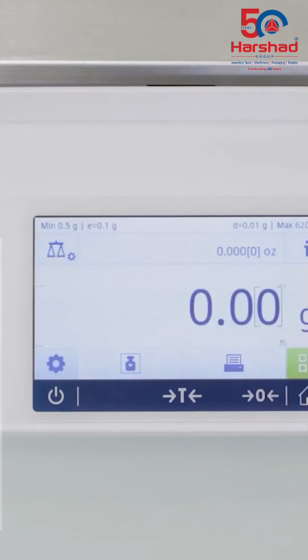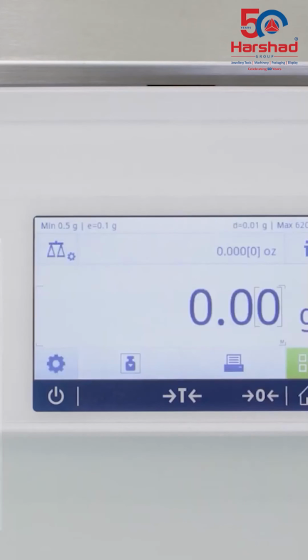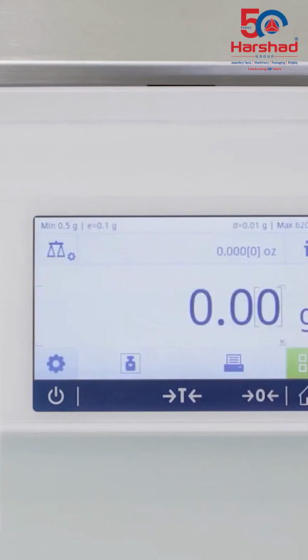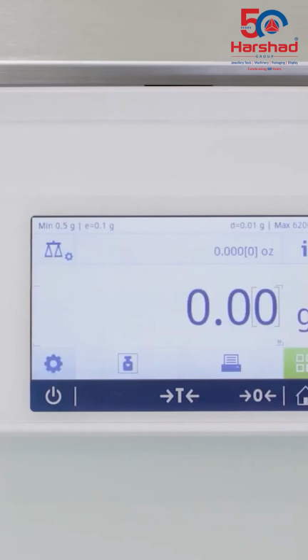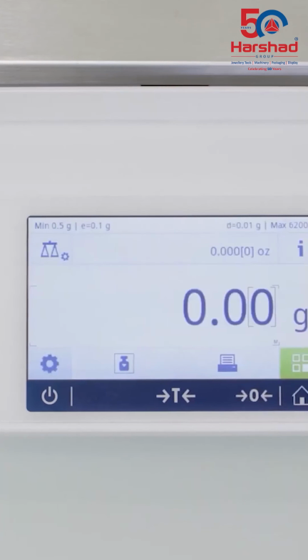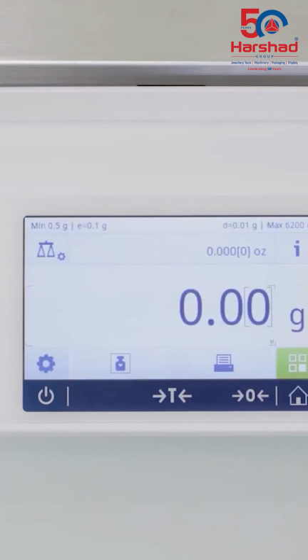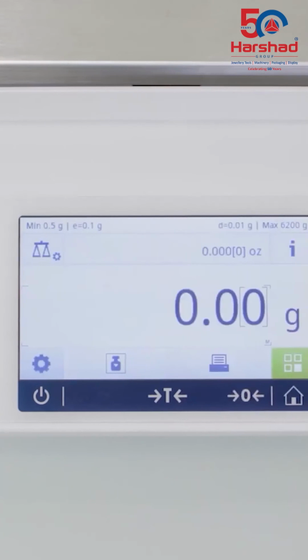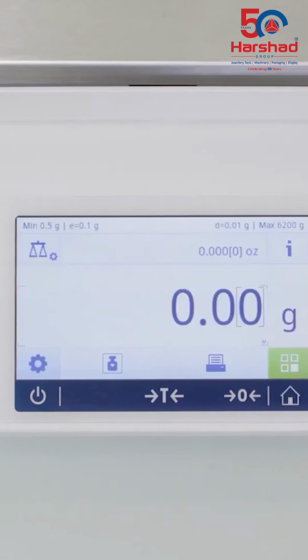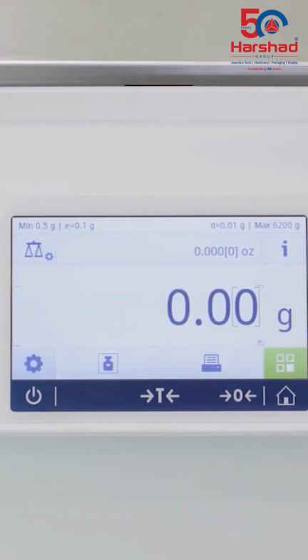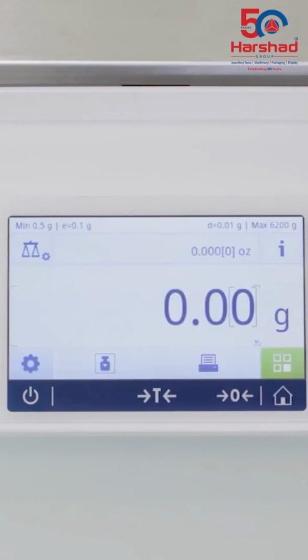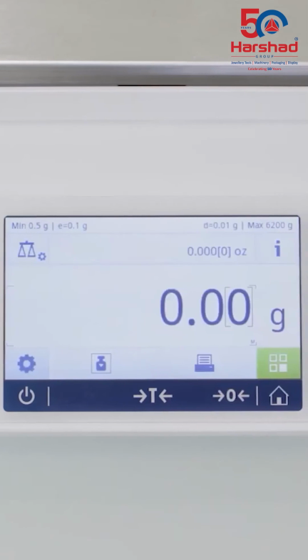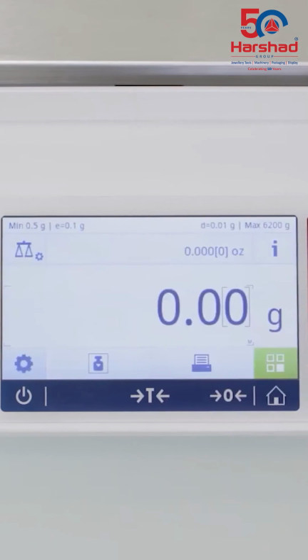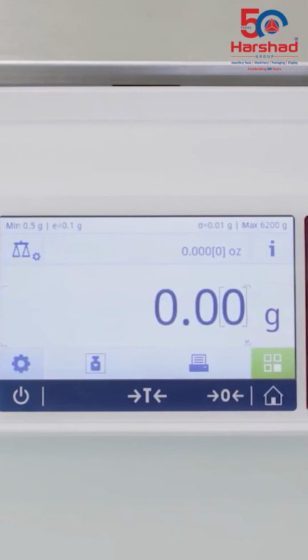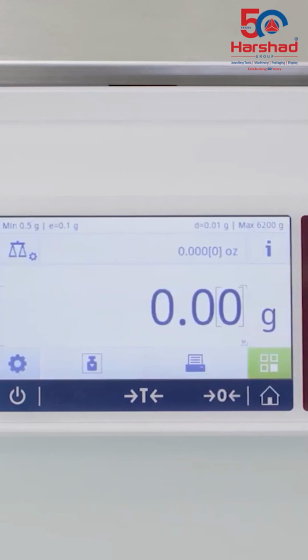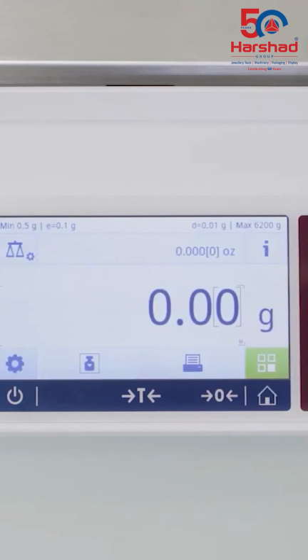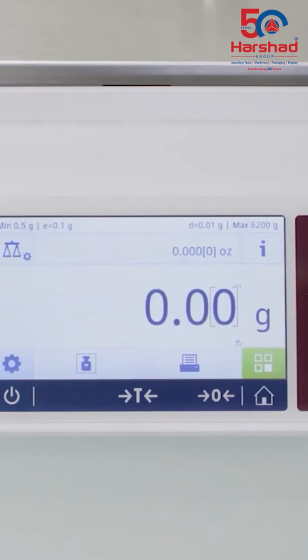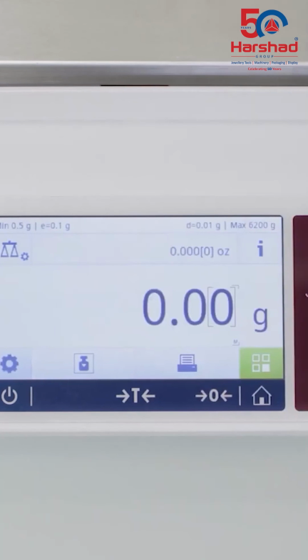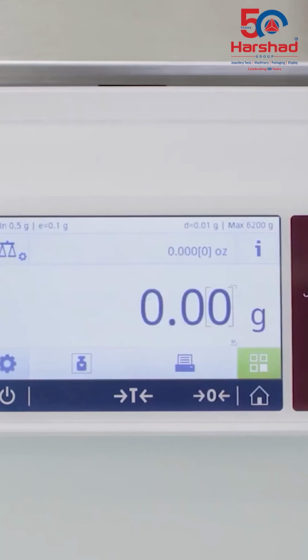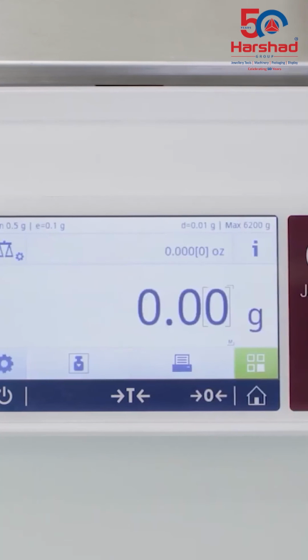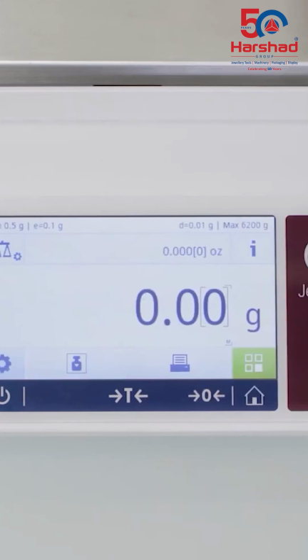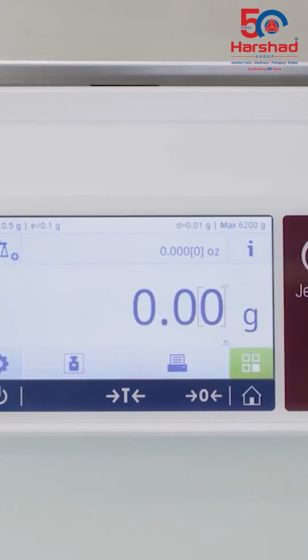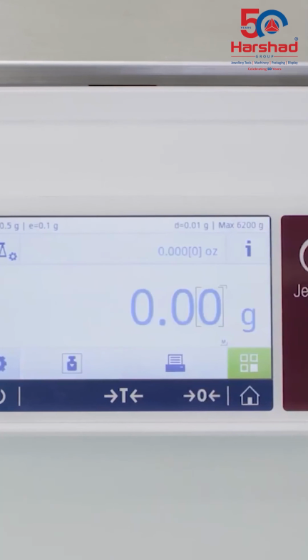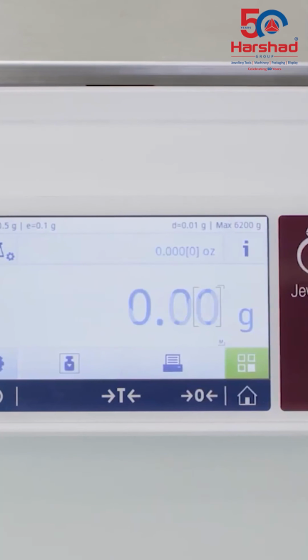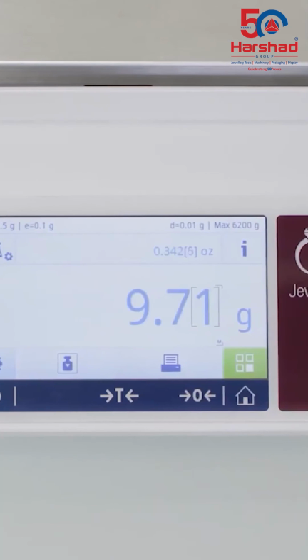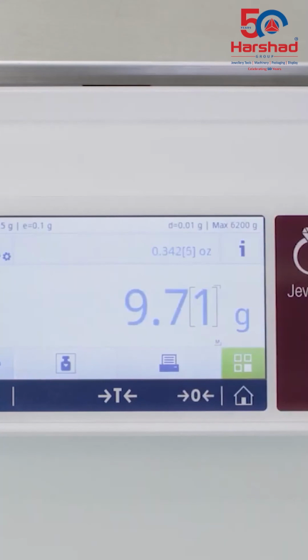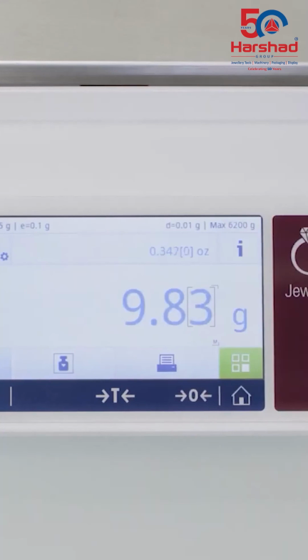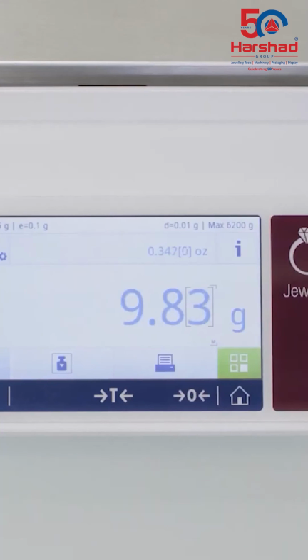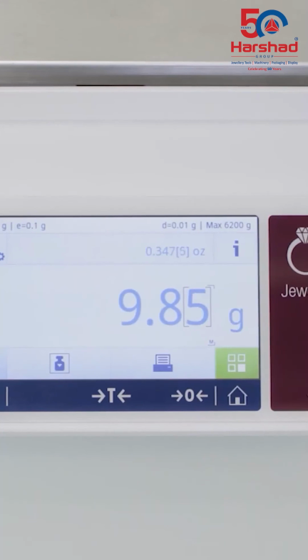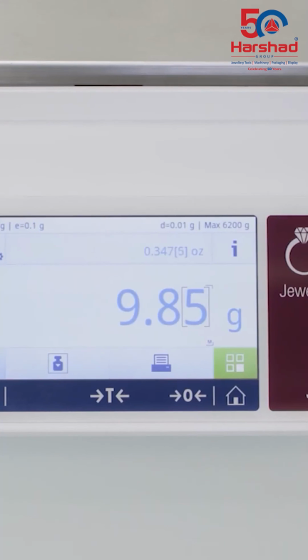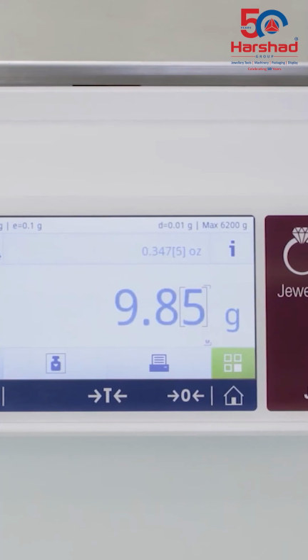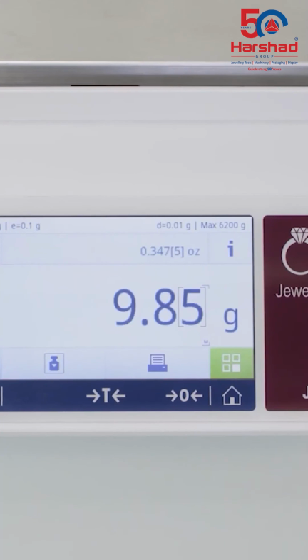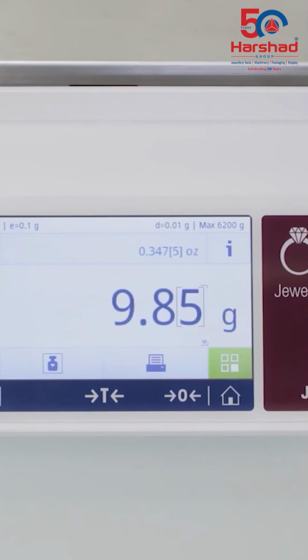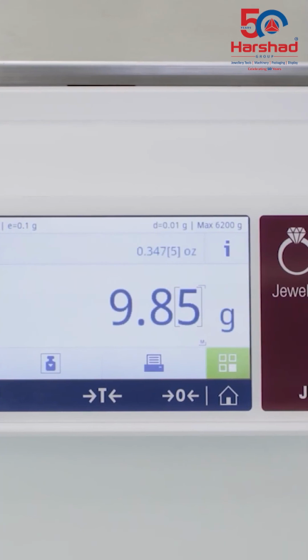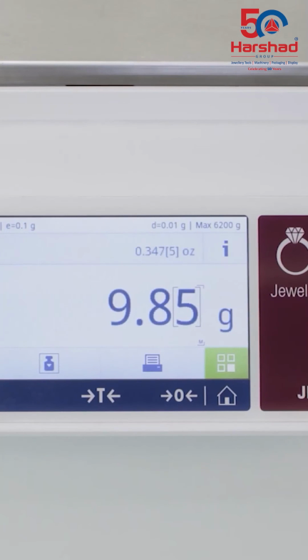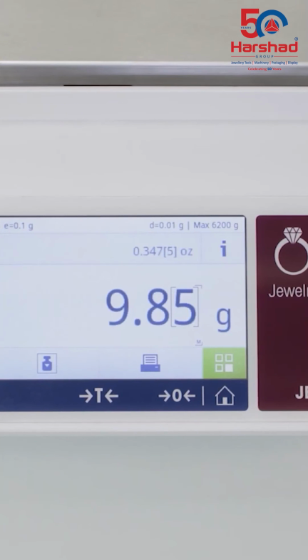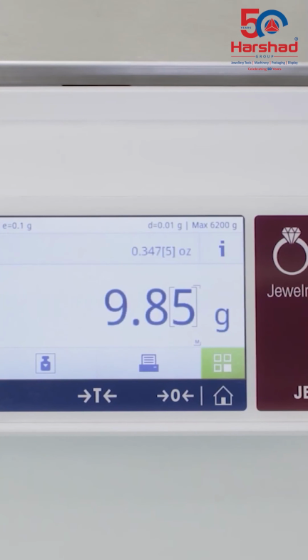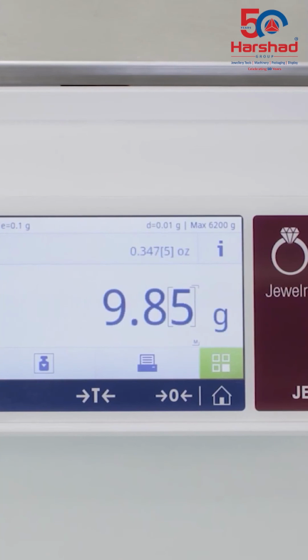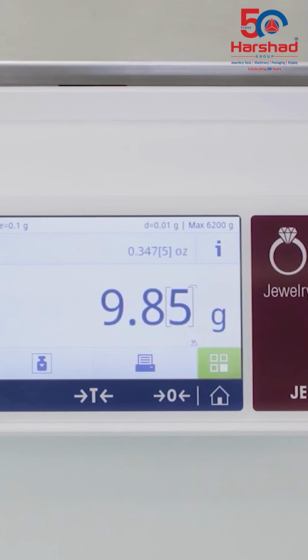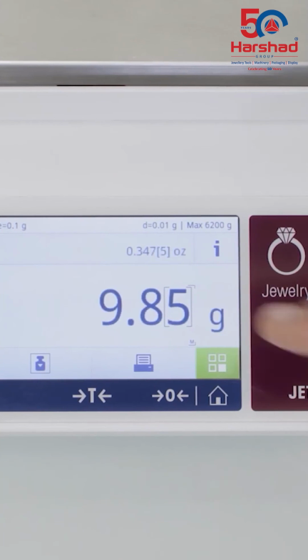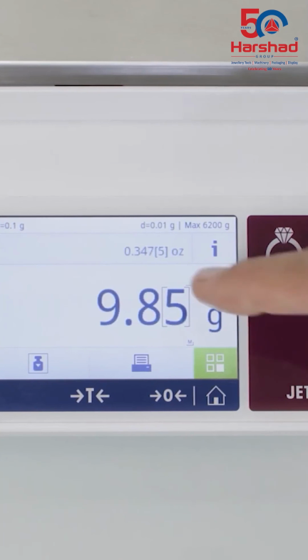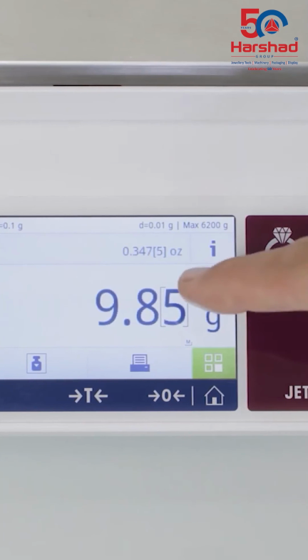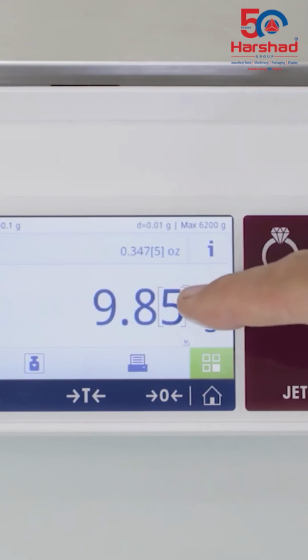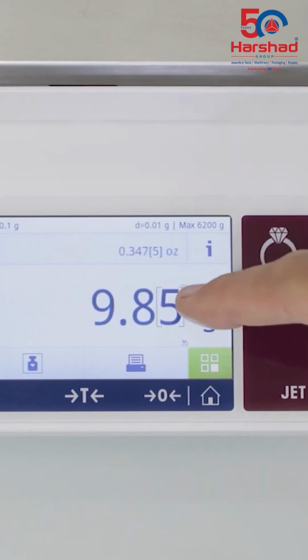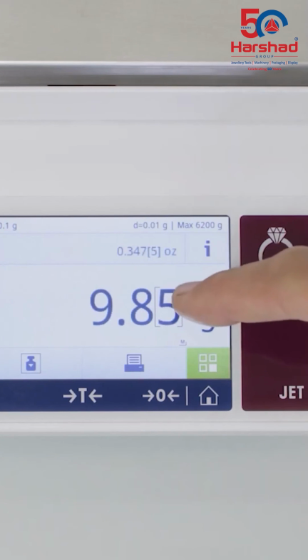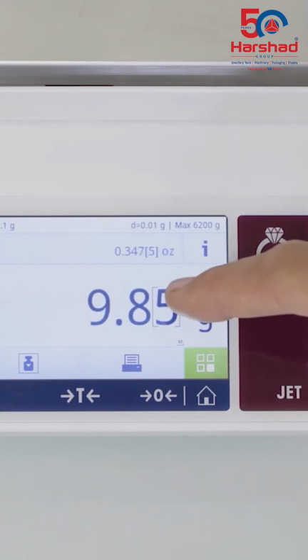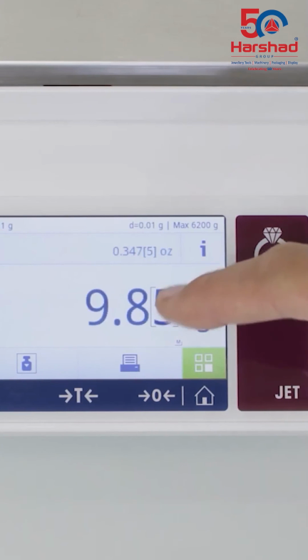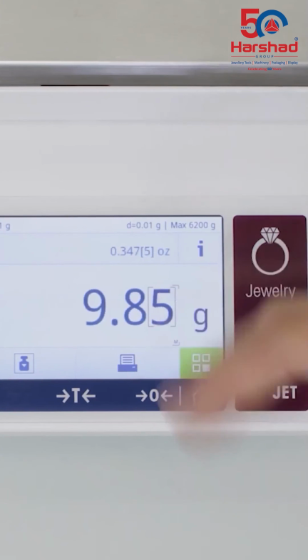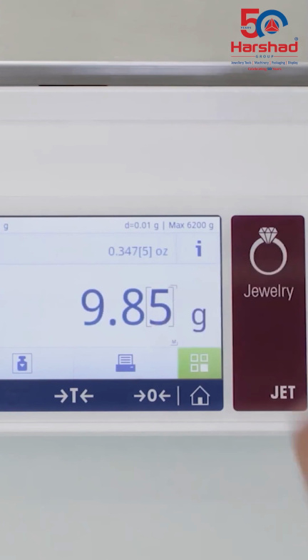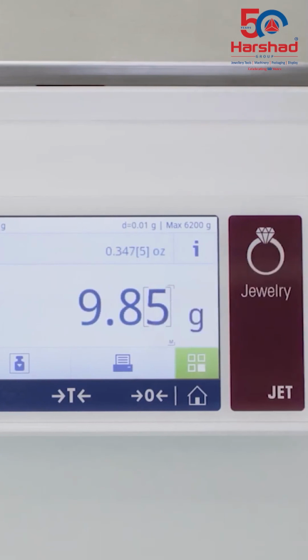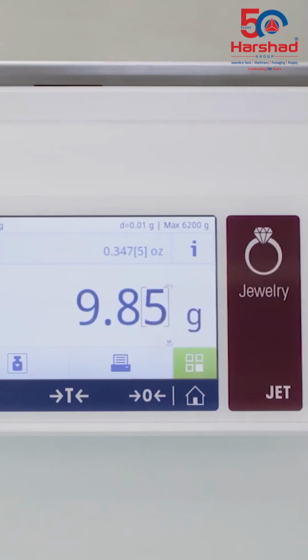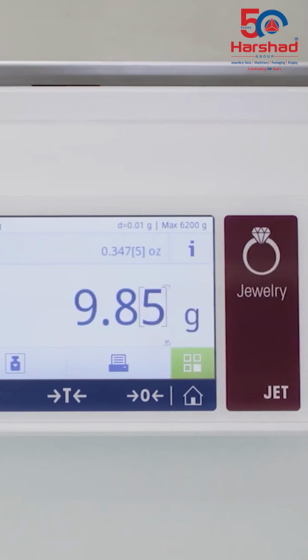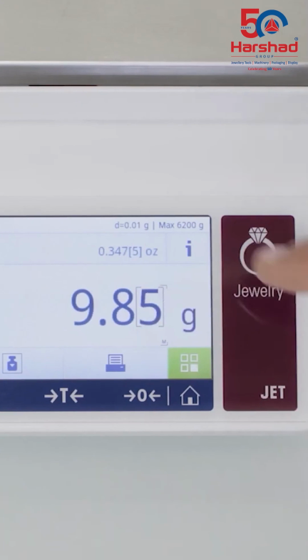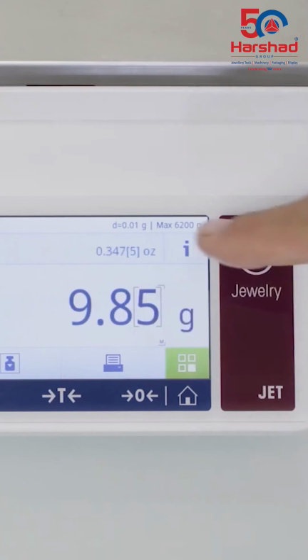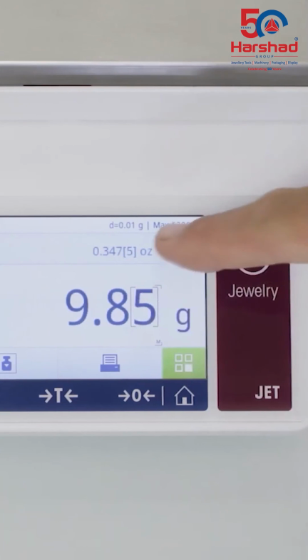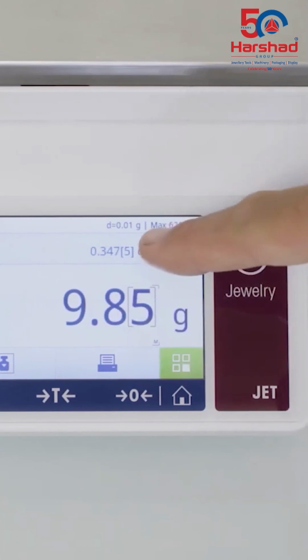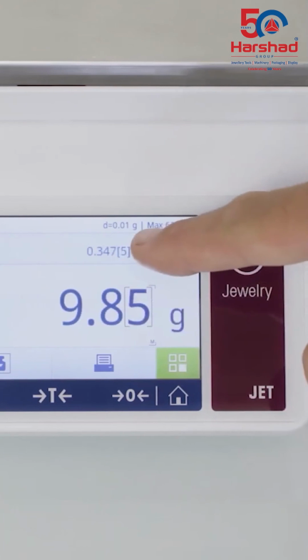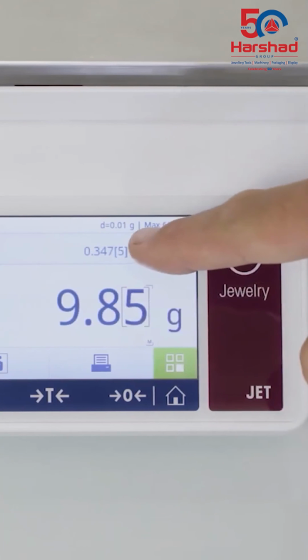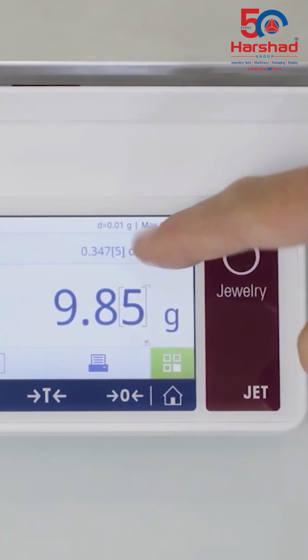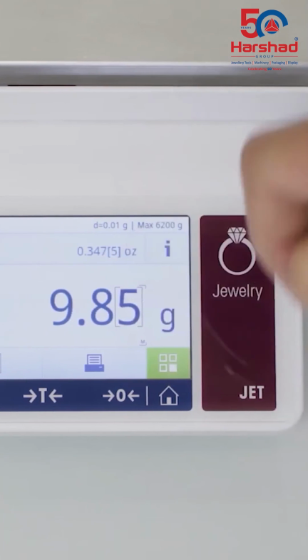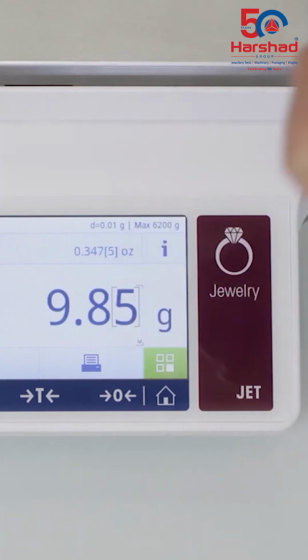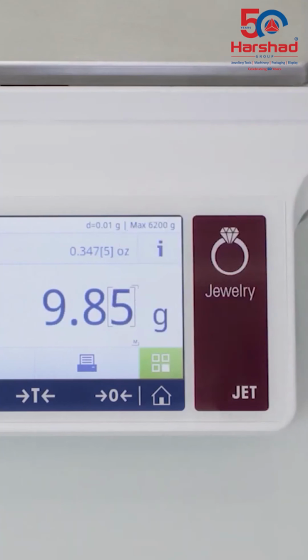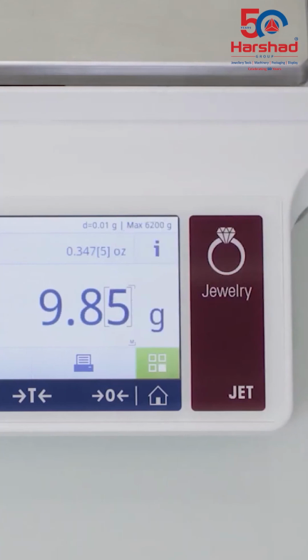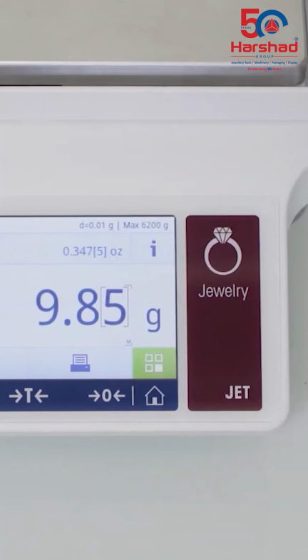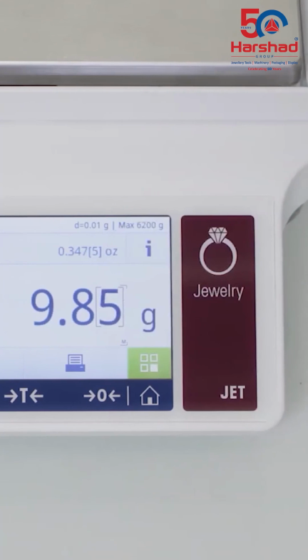Mettler Toledo JET, with its advanced weighing technologies, solid construction, and special design features, delivers the accuracy you need.